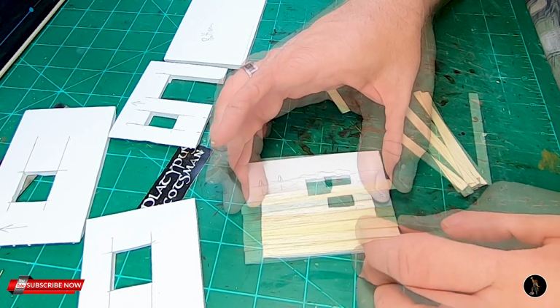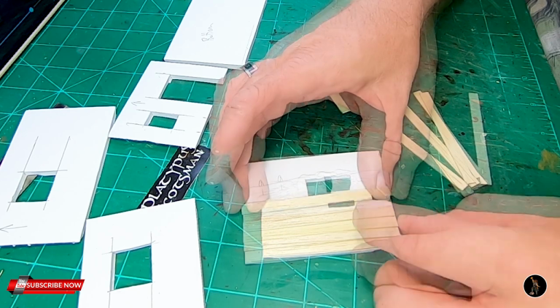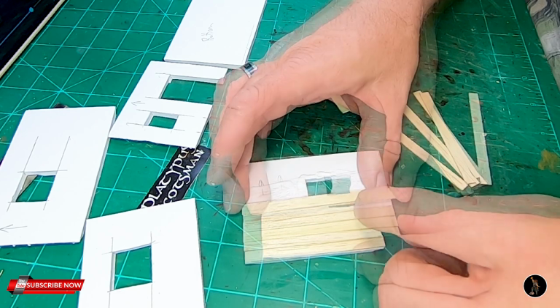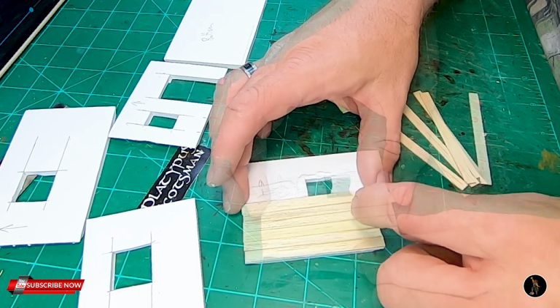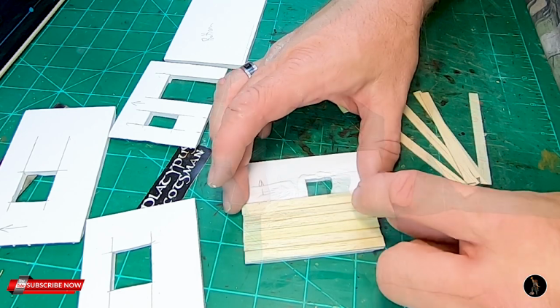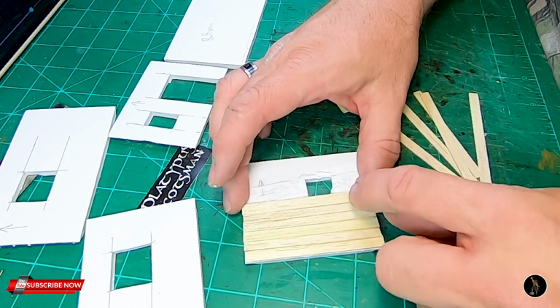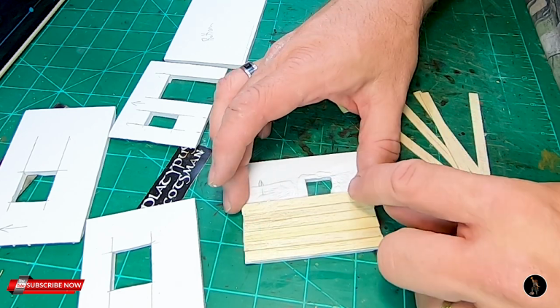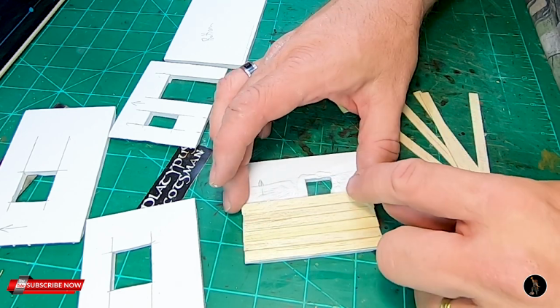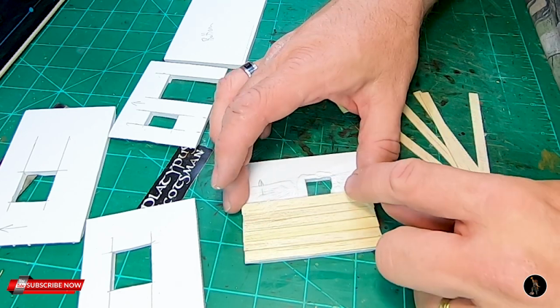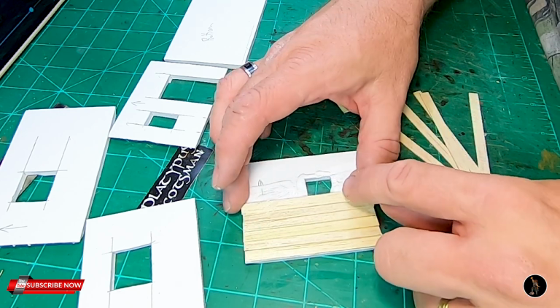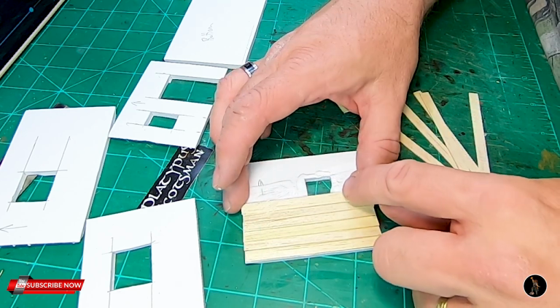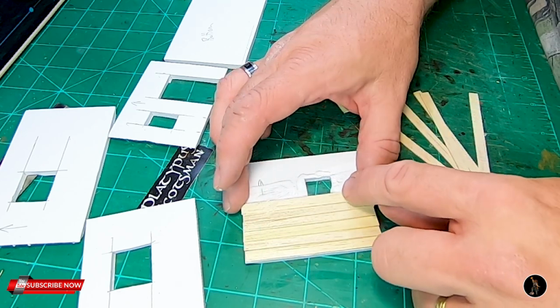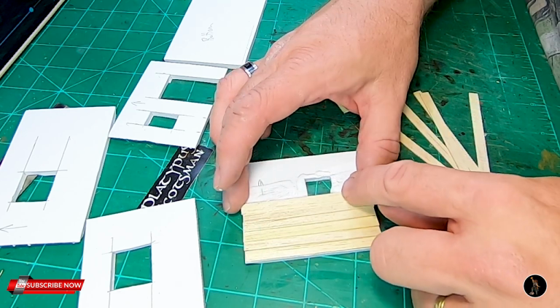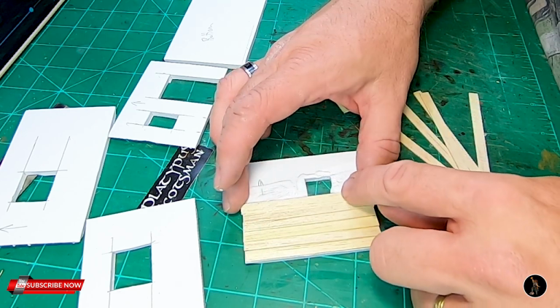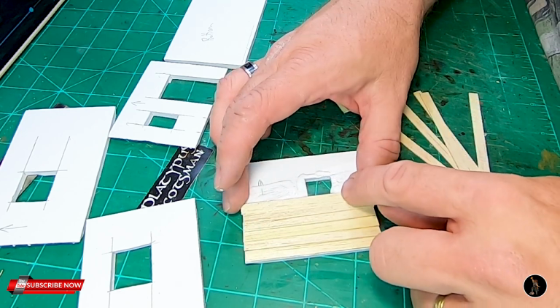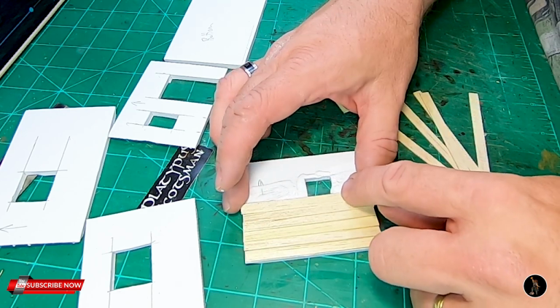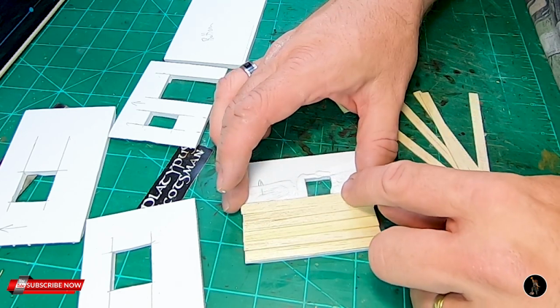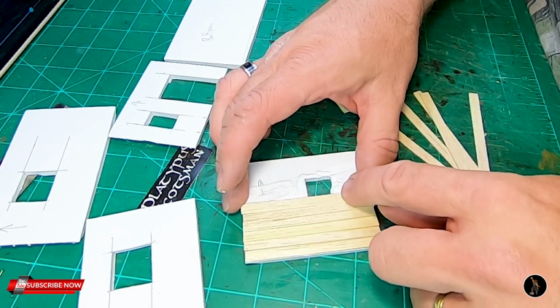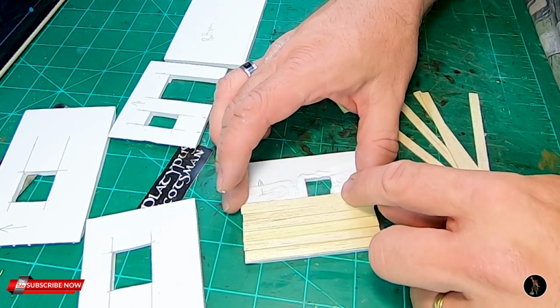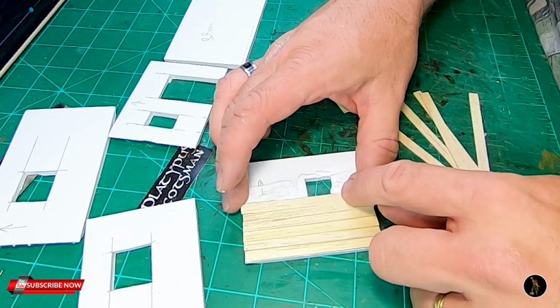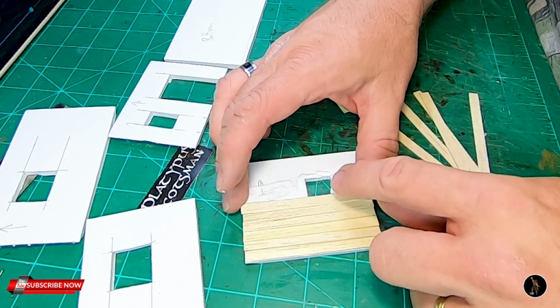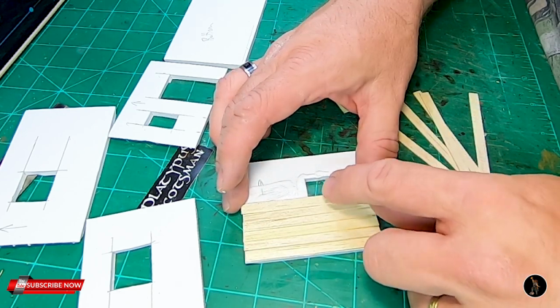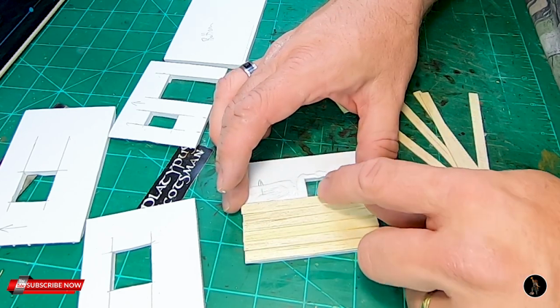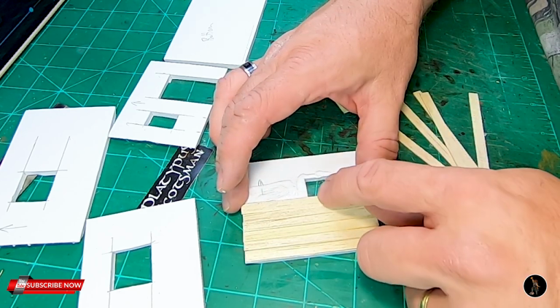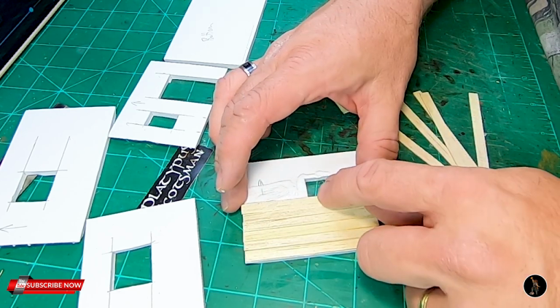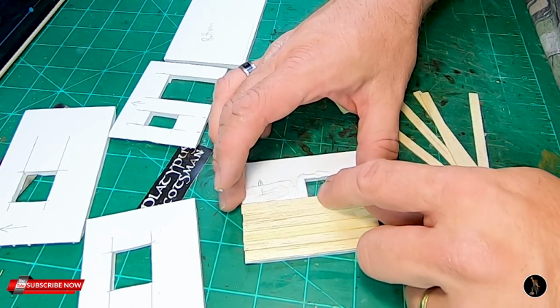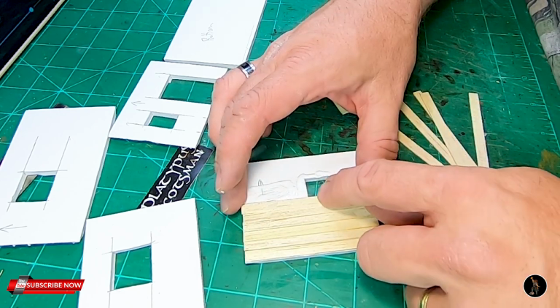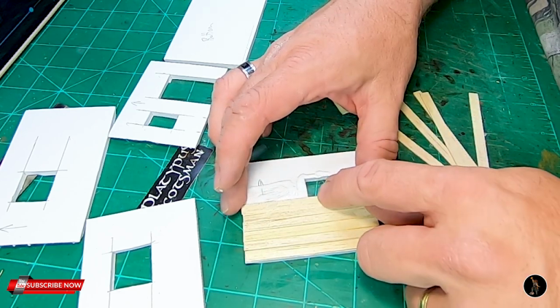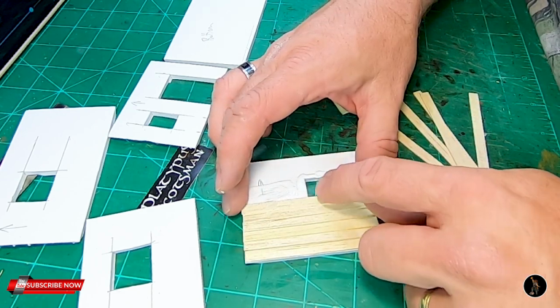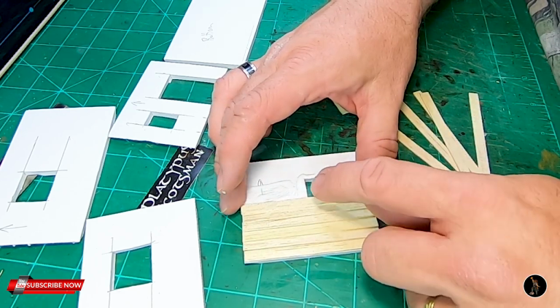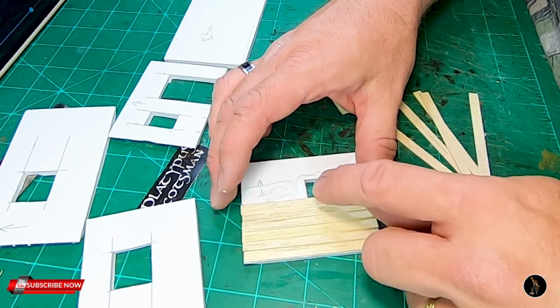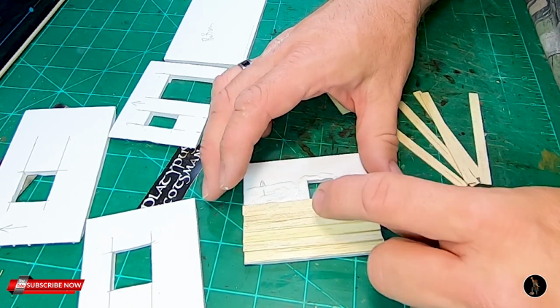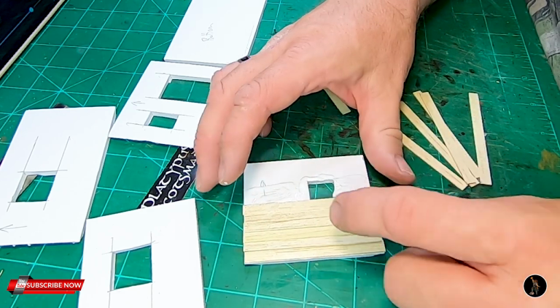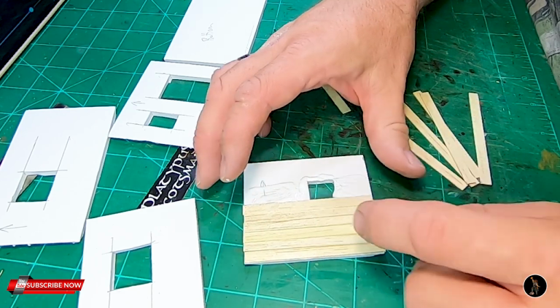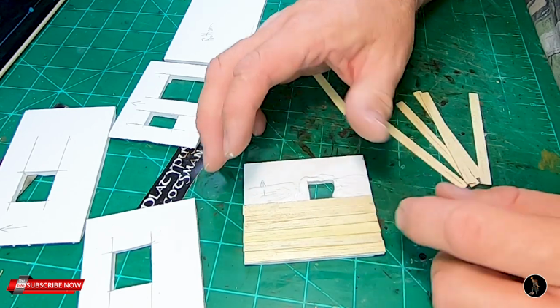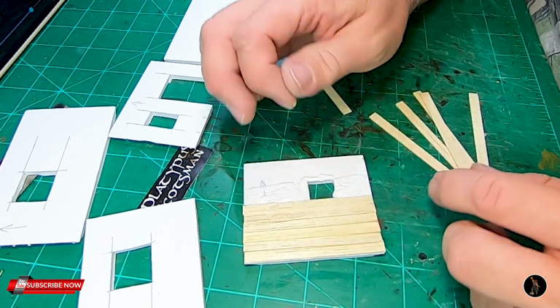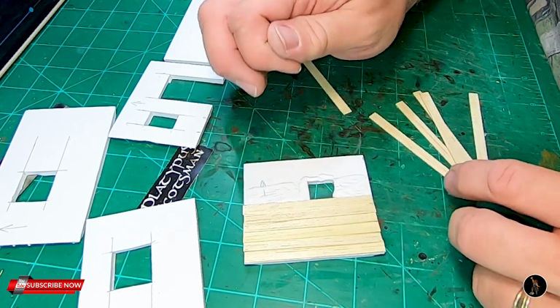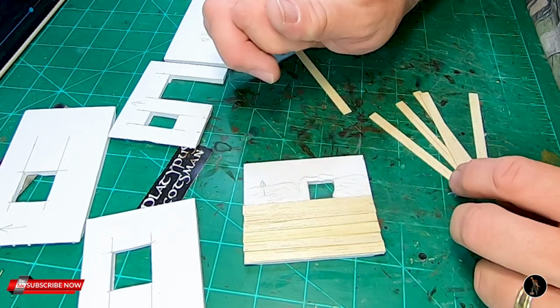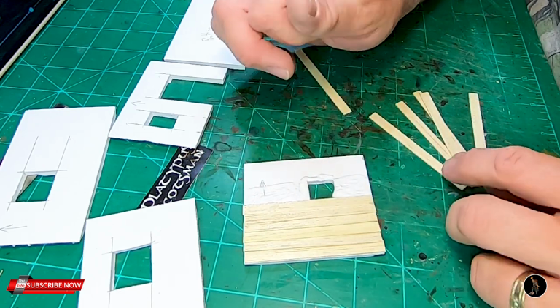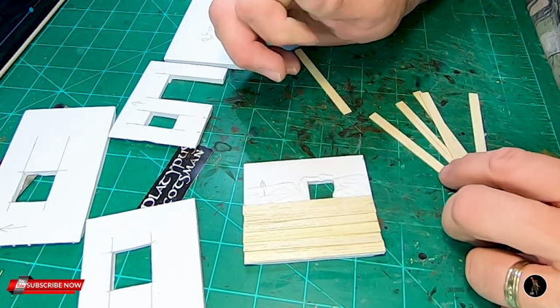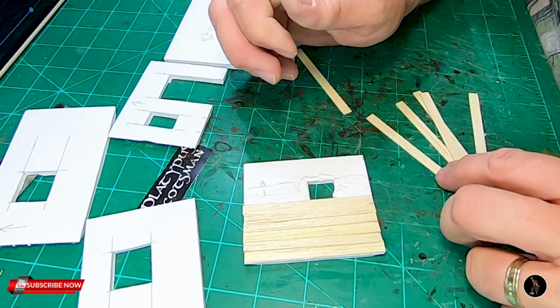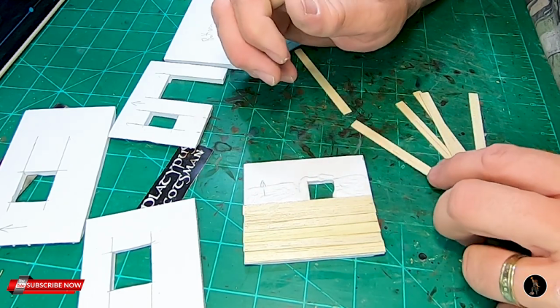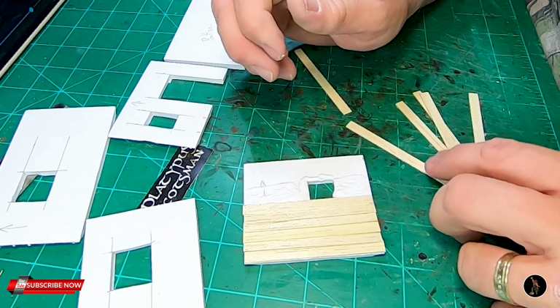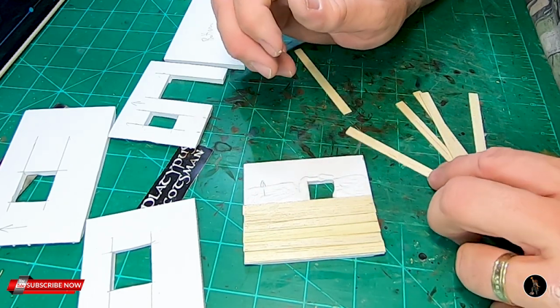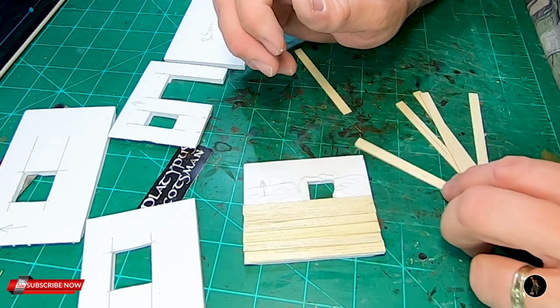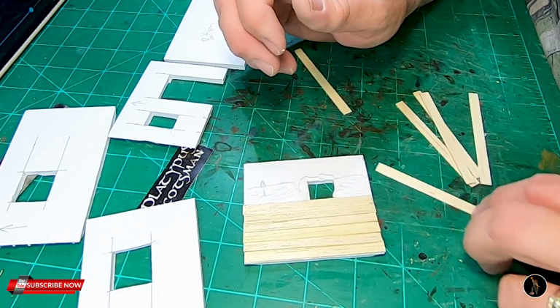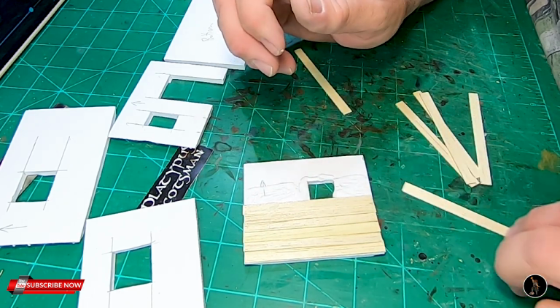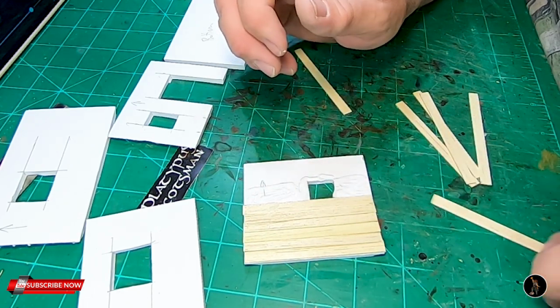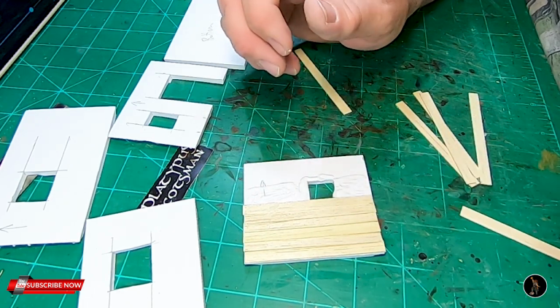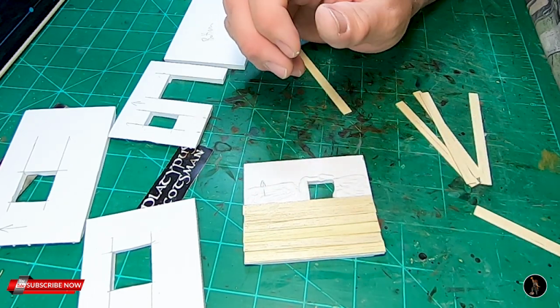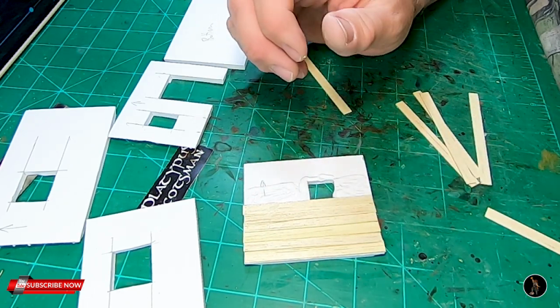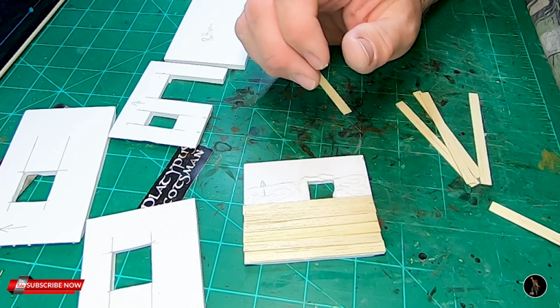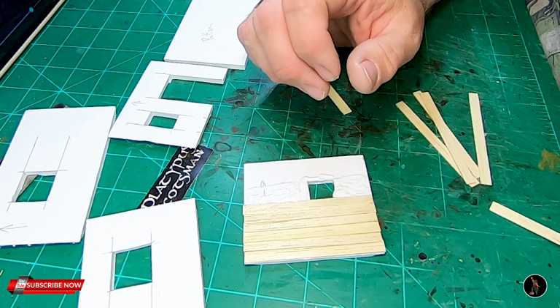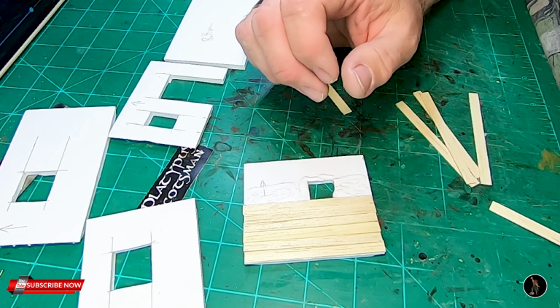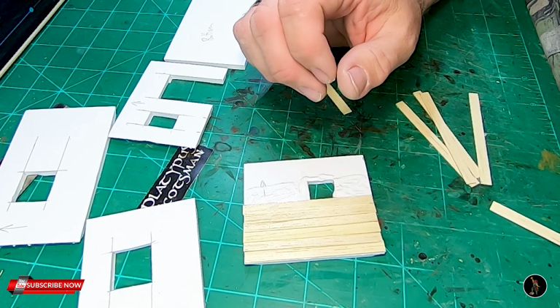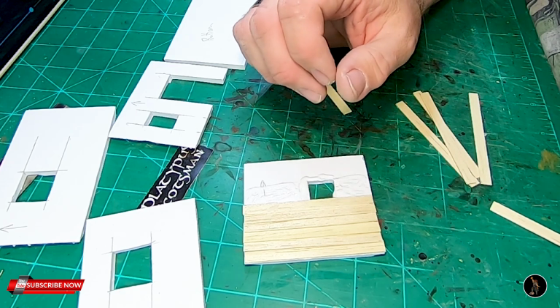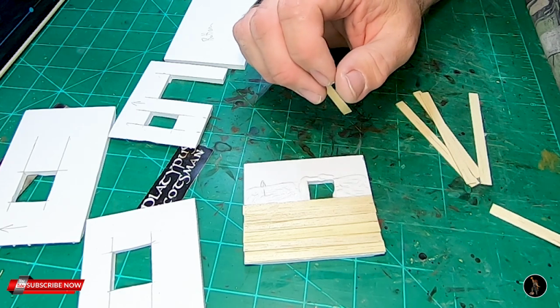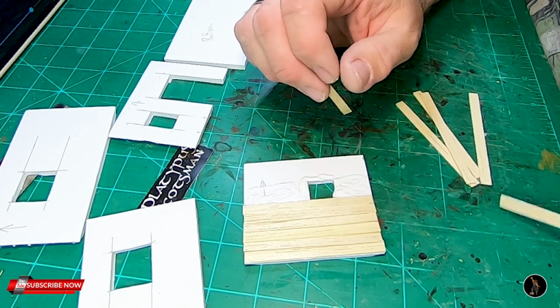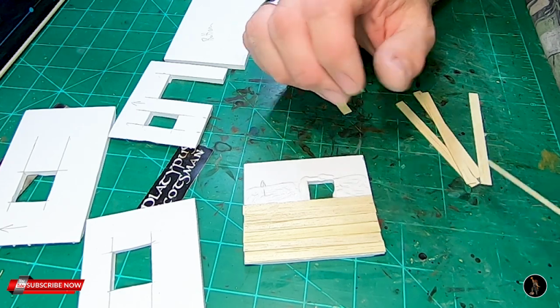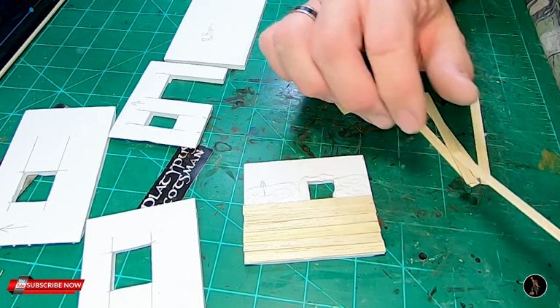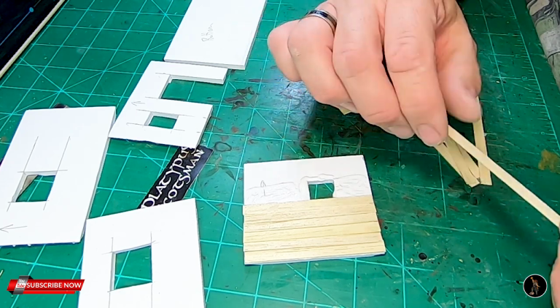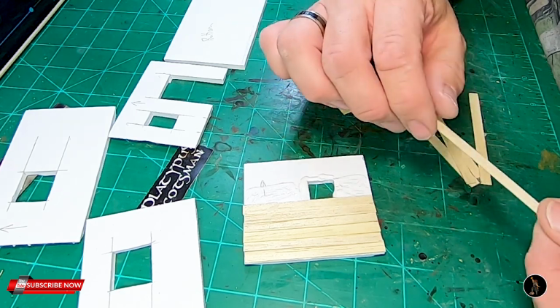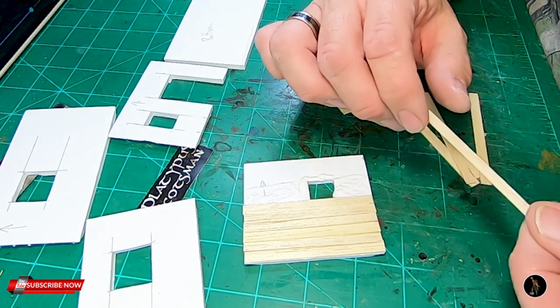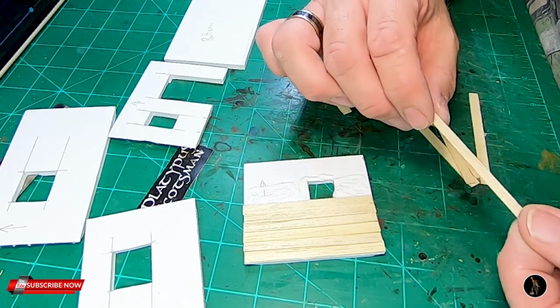Before I glue it down, I also want to make sure that I have the side that I worked with and put grain into facing outward.